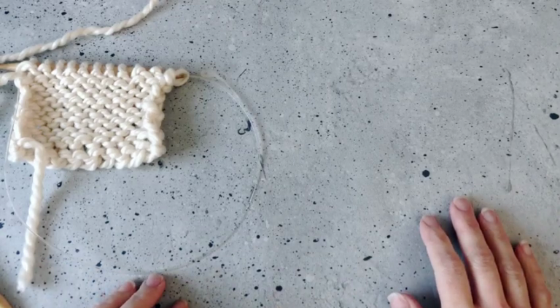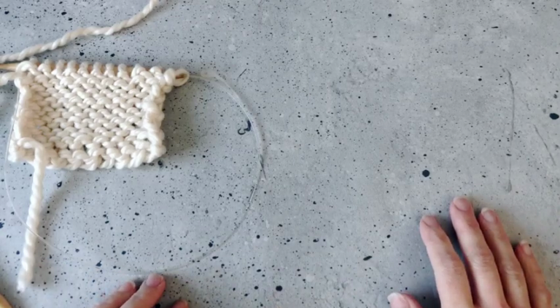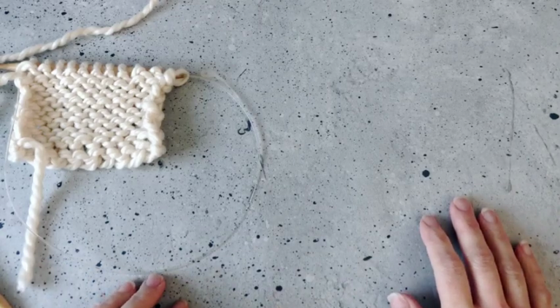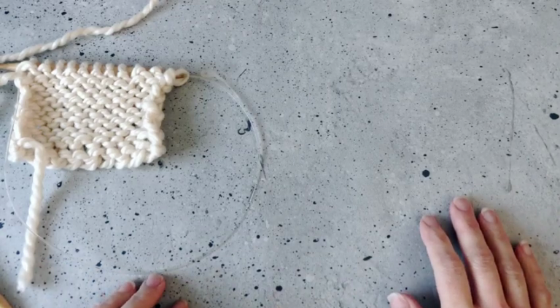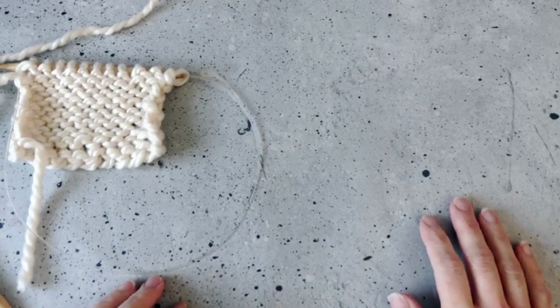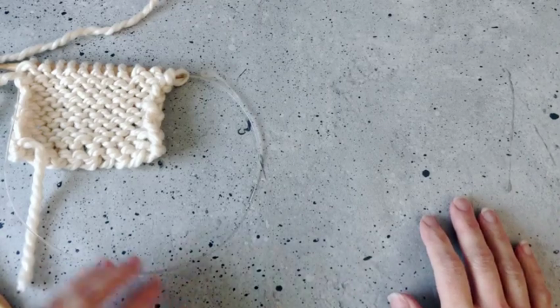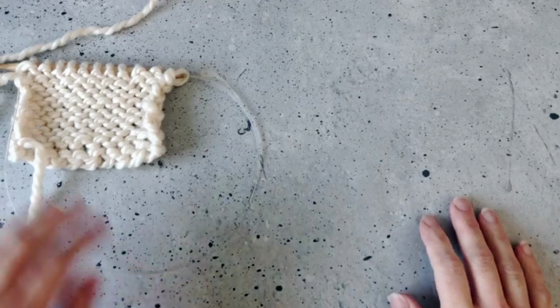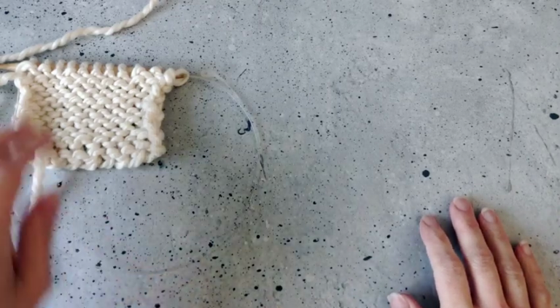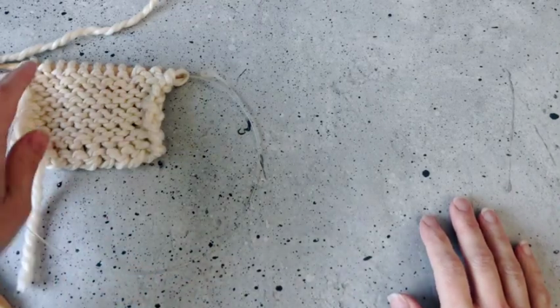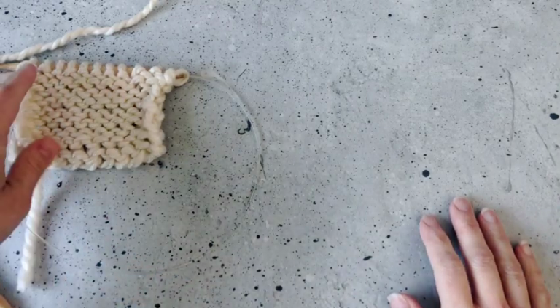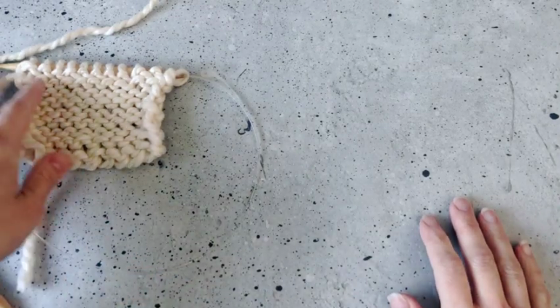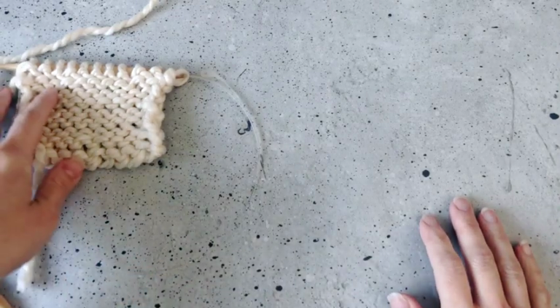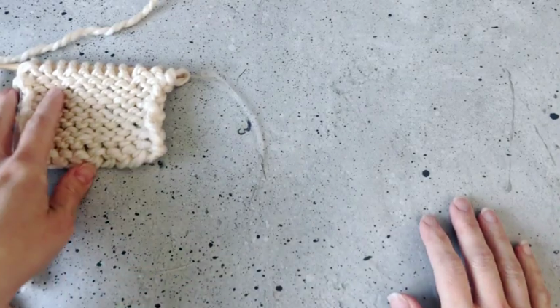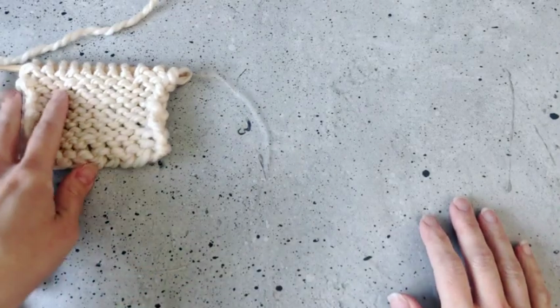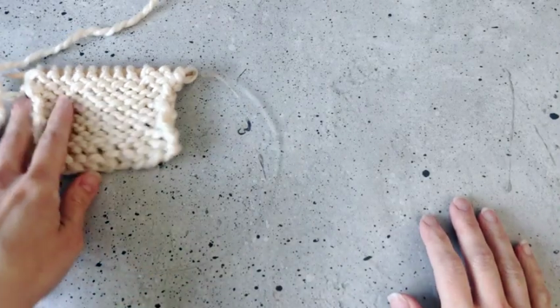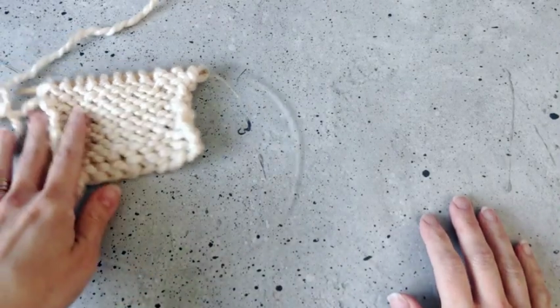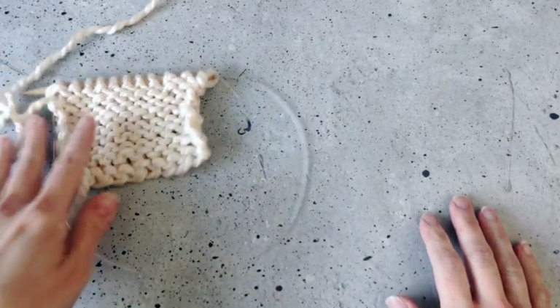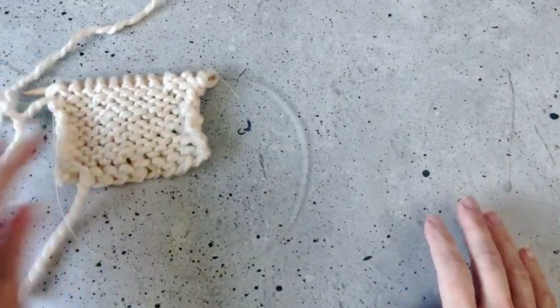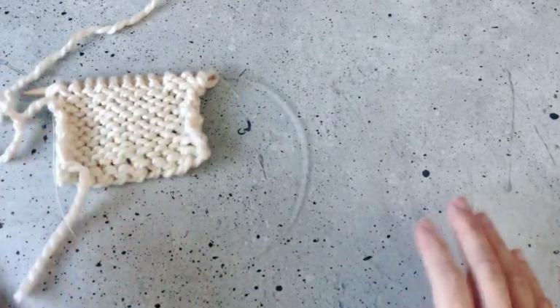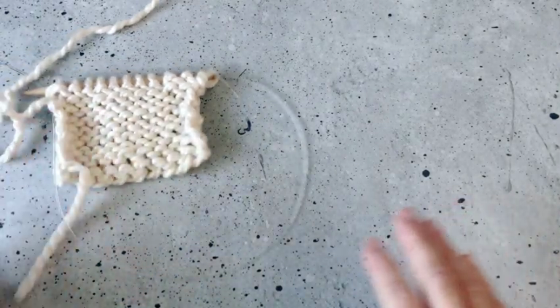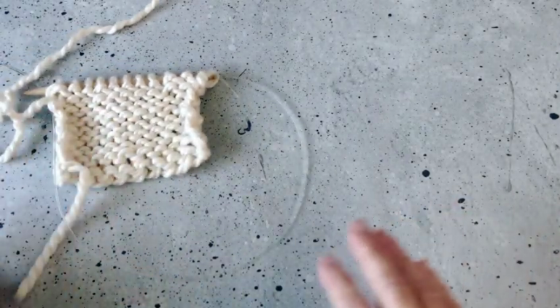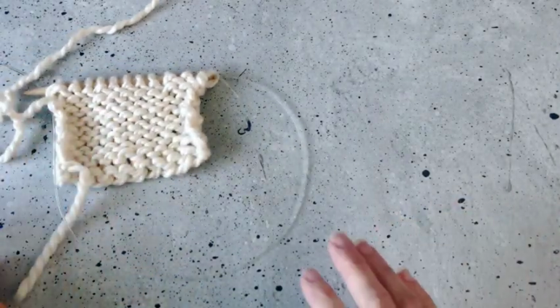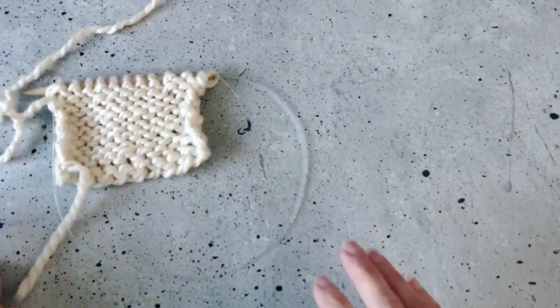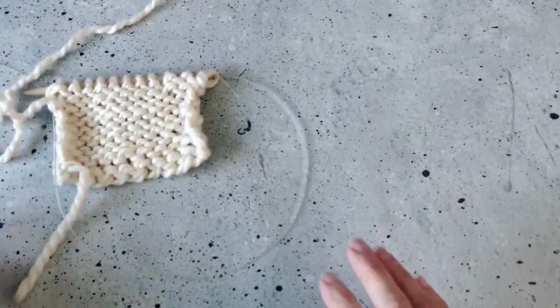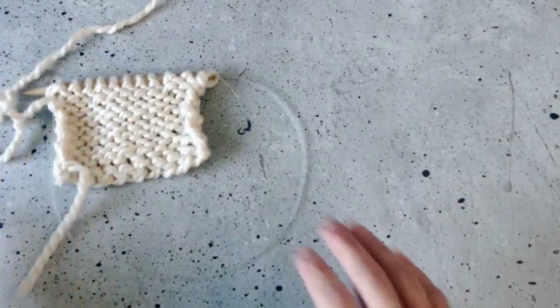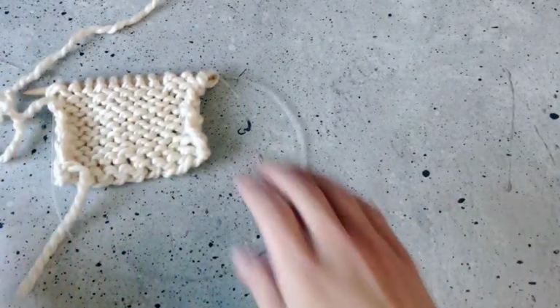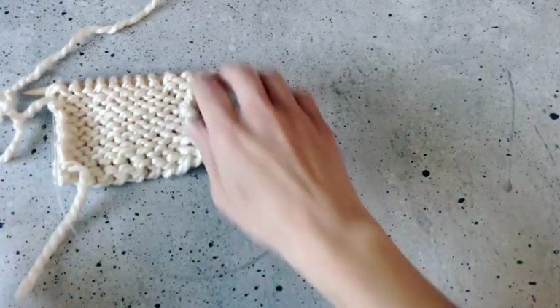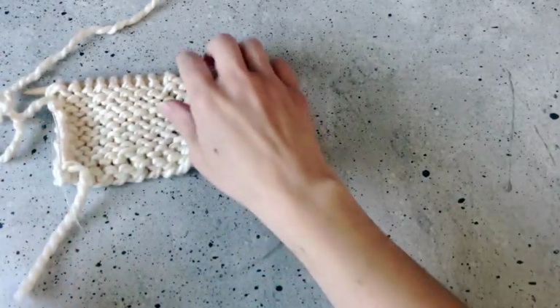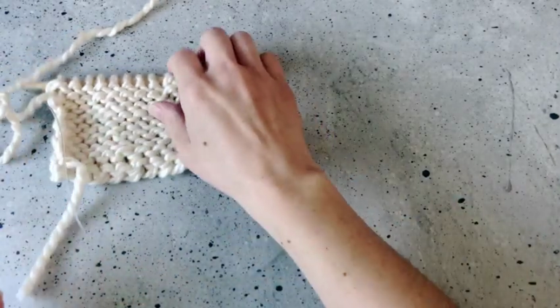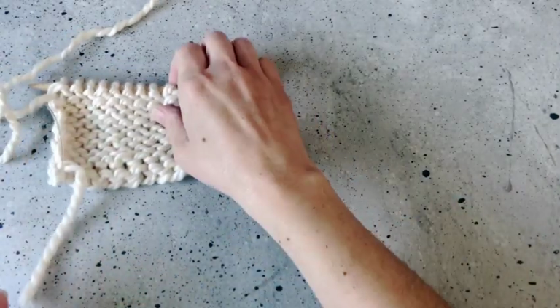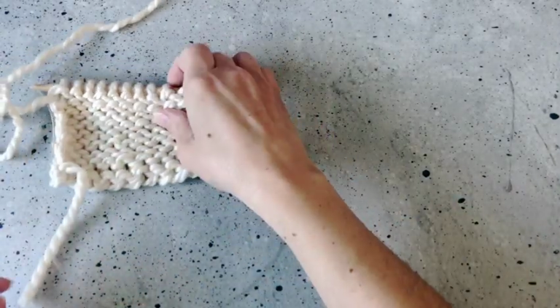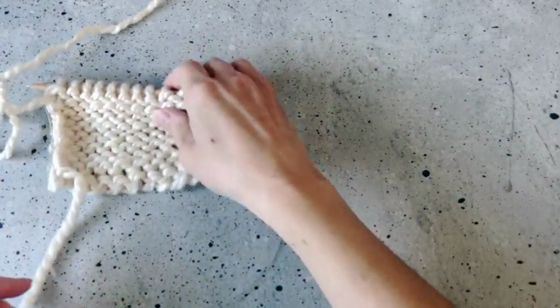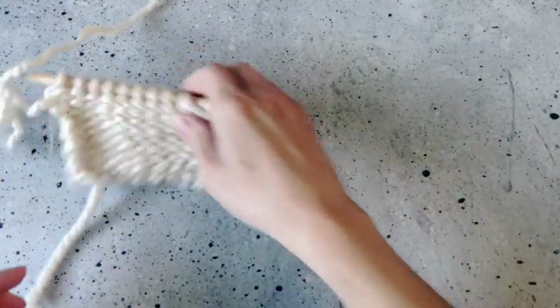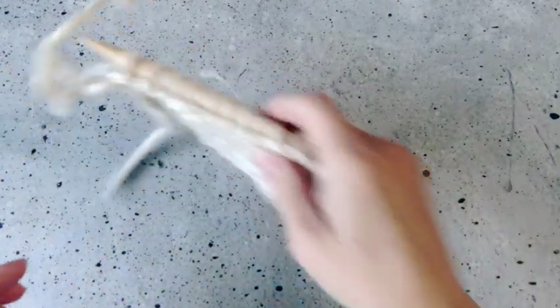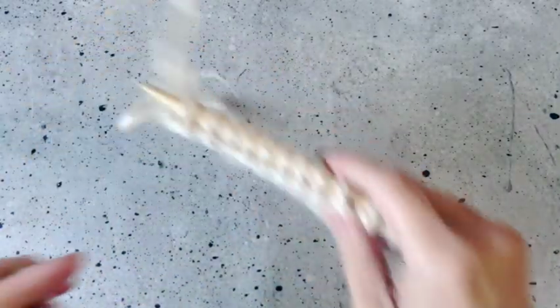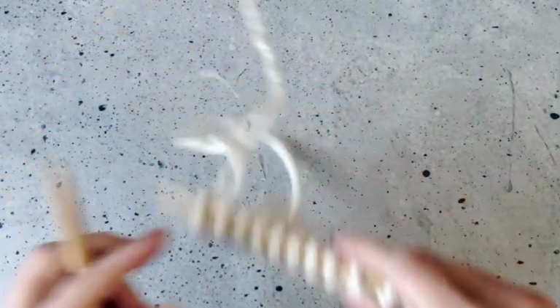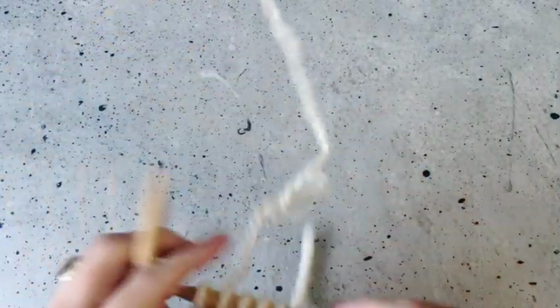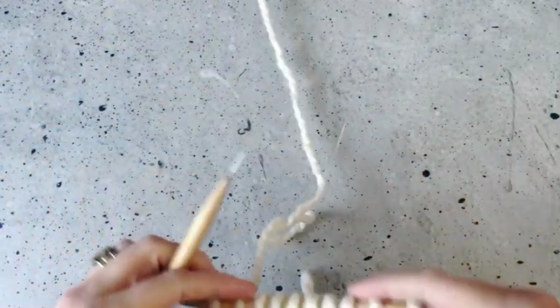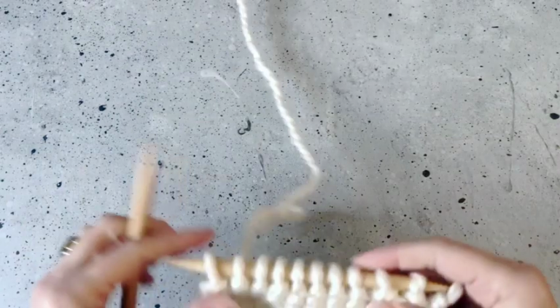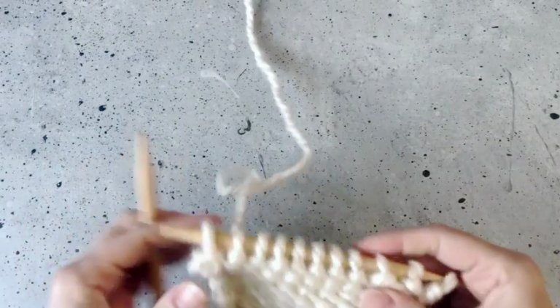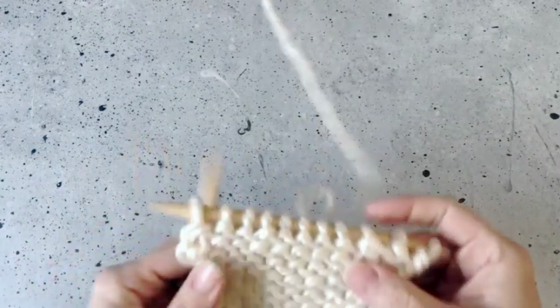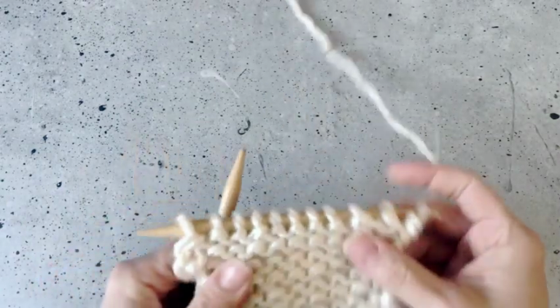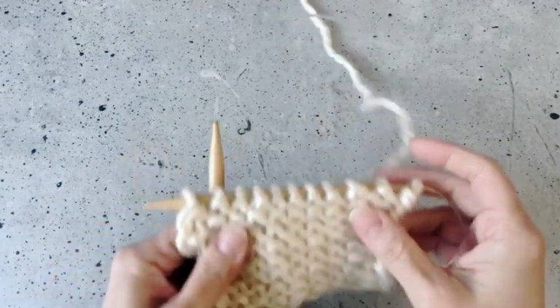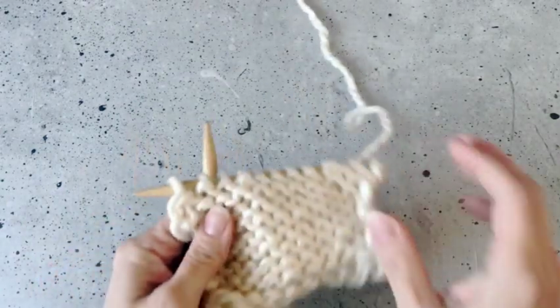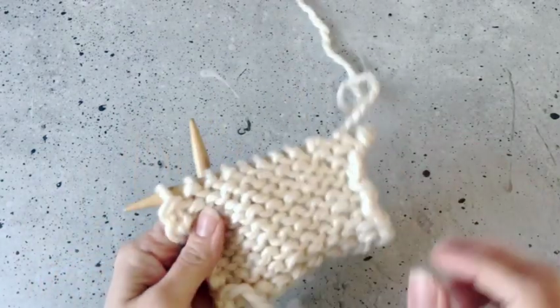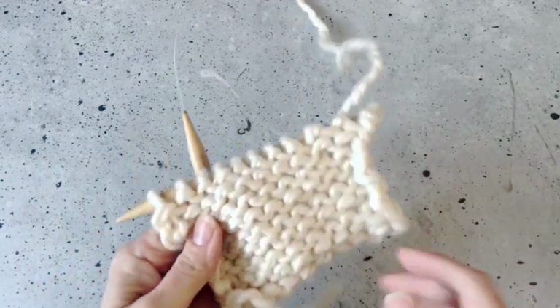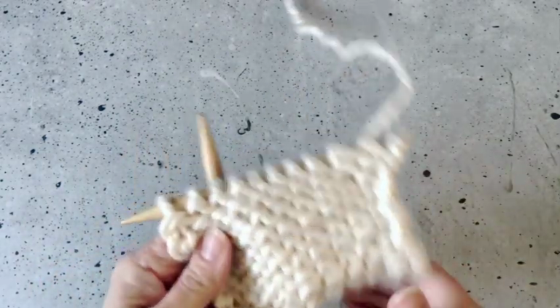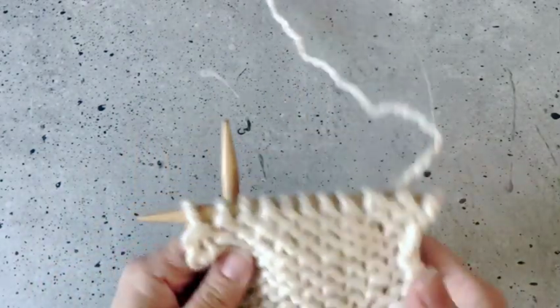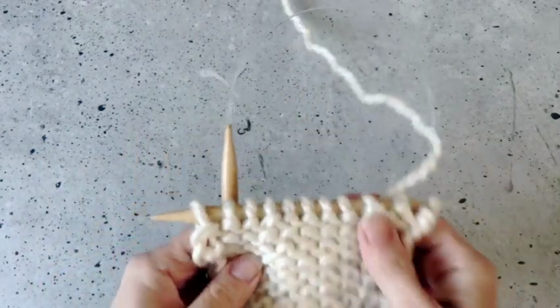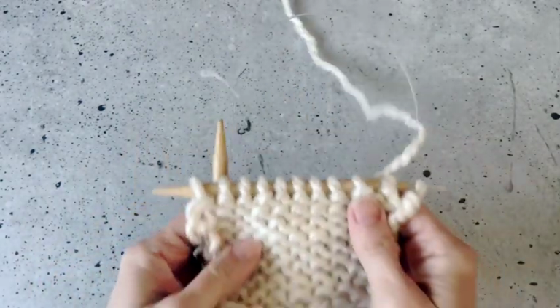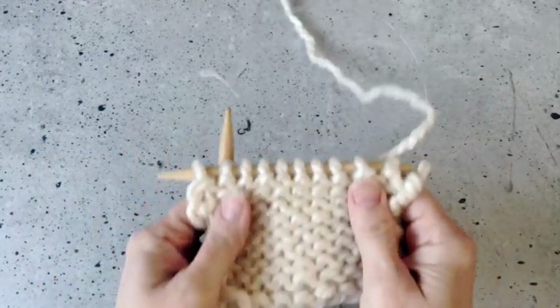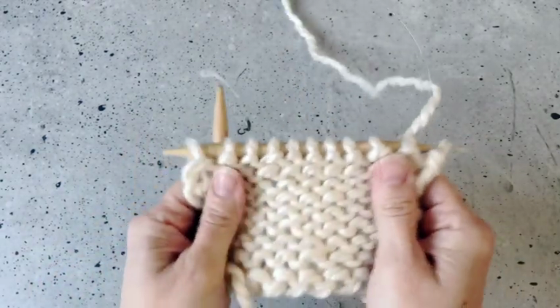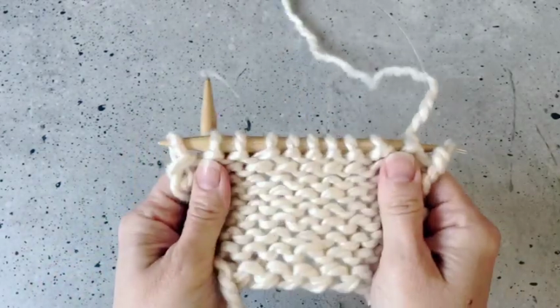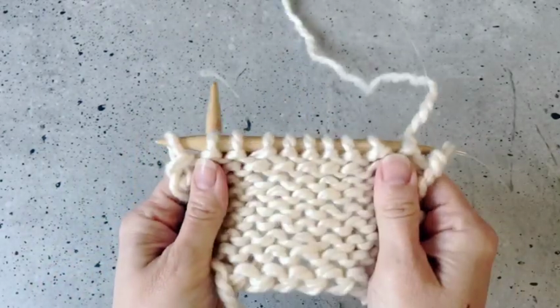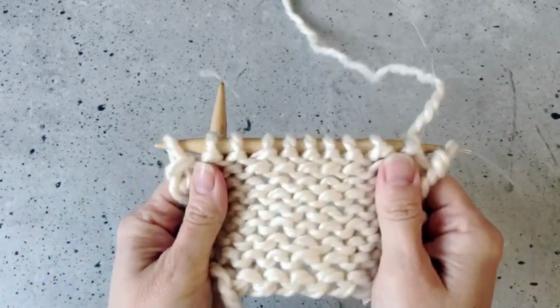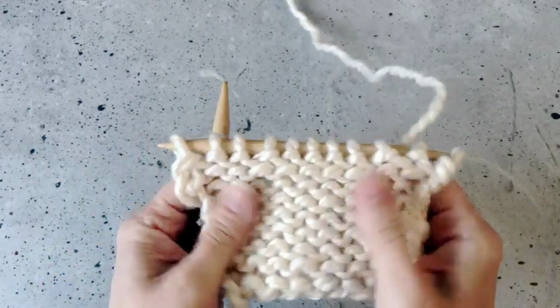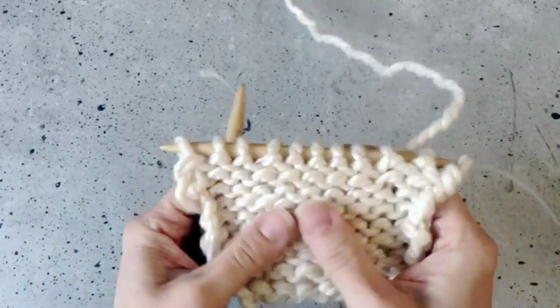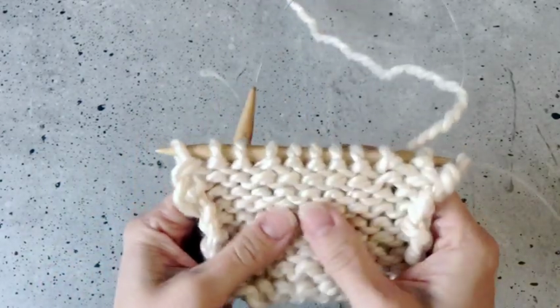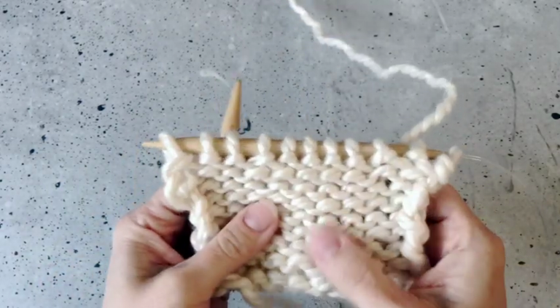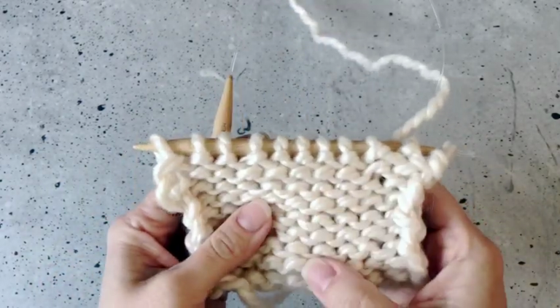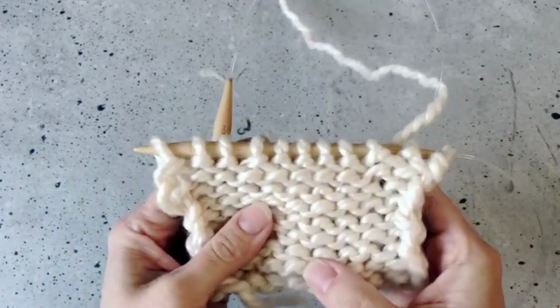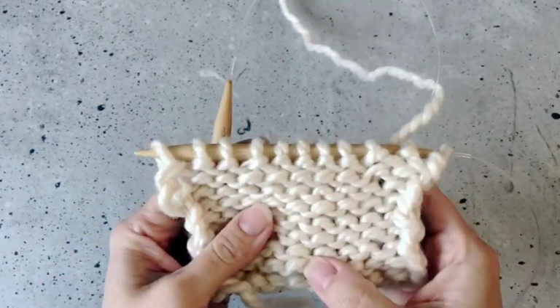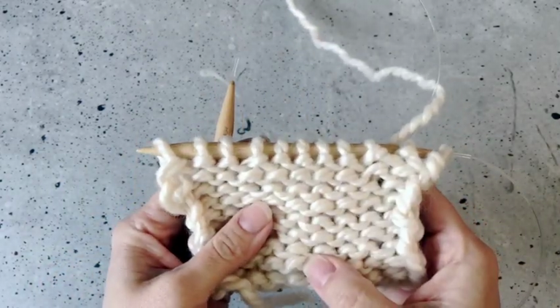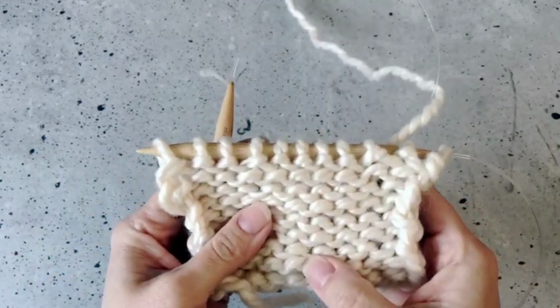Hey y'all, Crystal here from Crystico Design. Today we are learning how to knit the purl stitch.